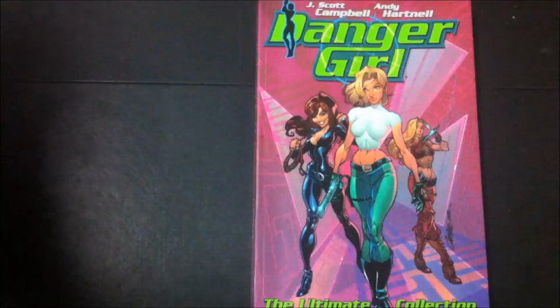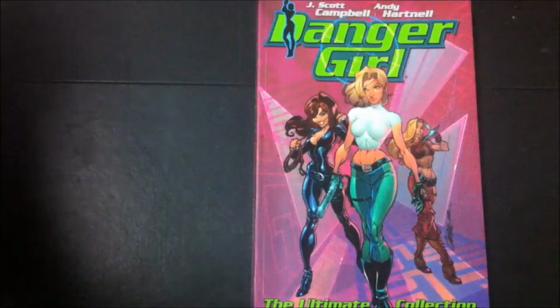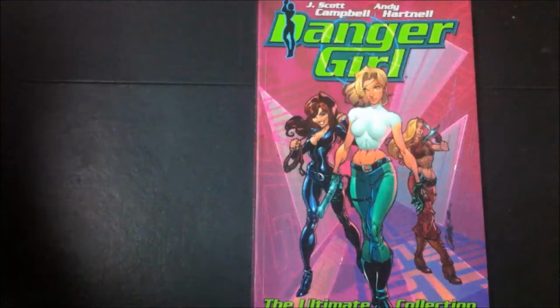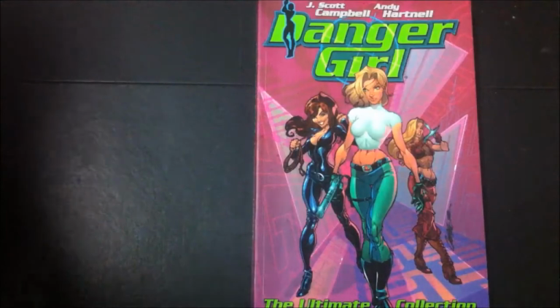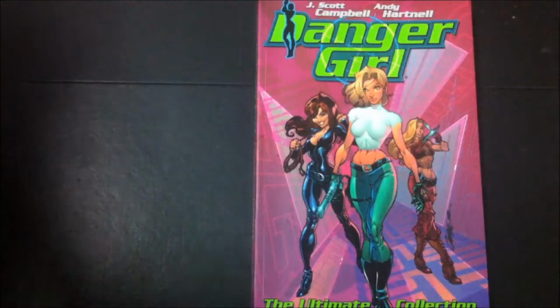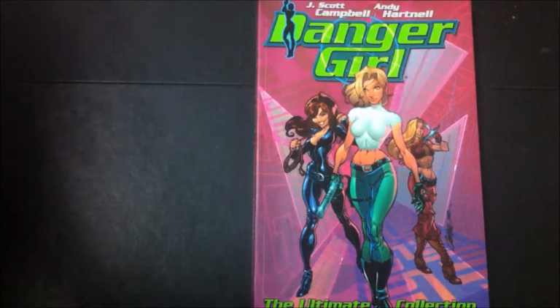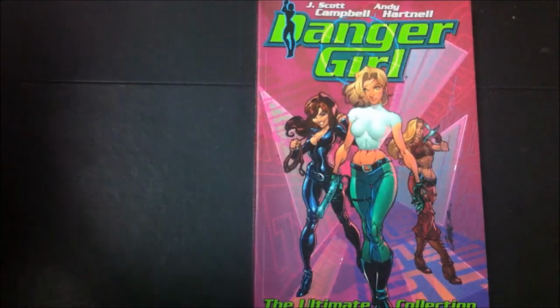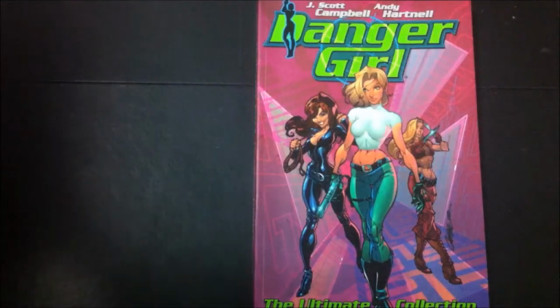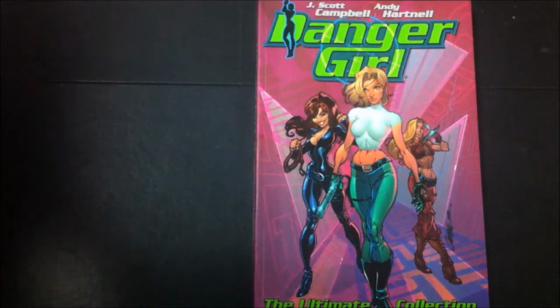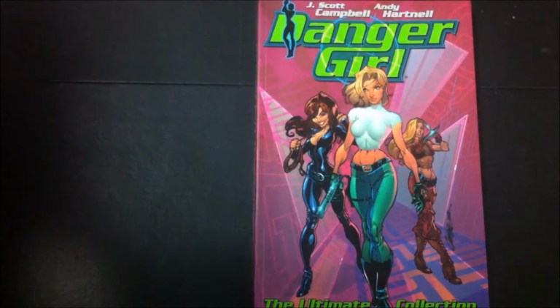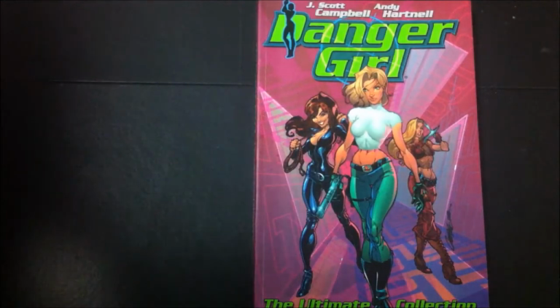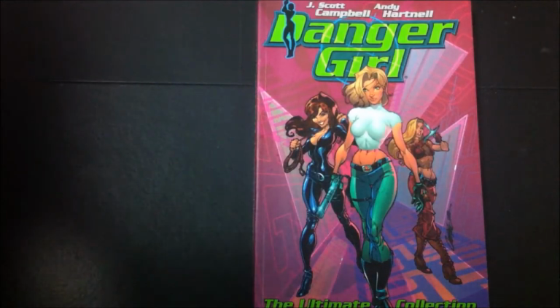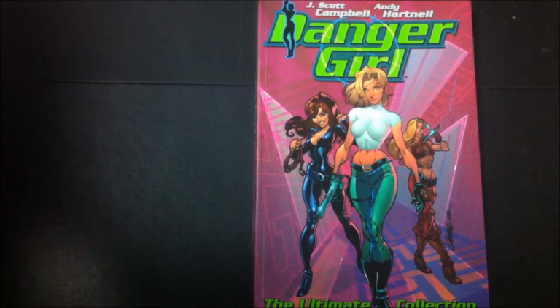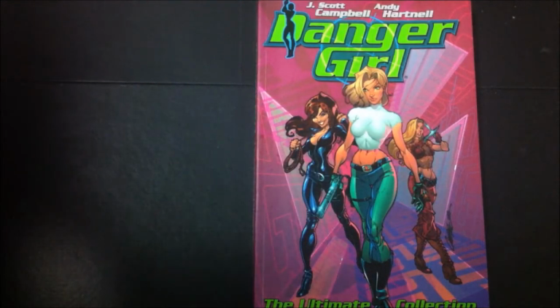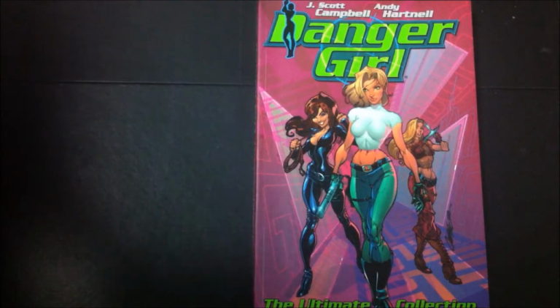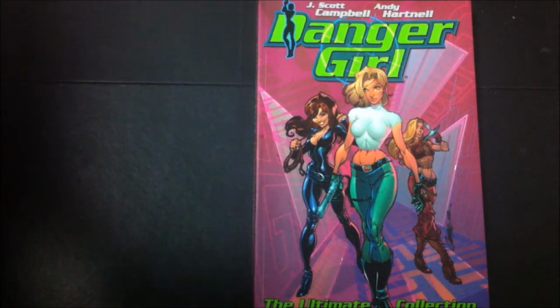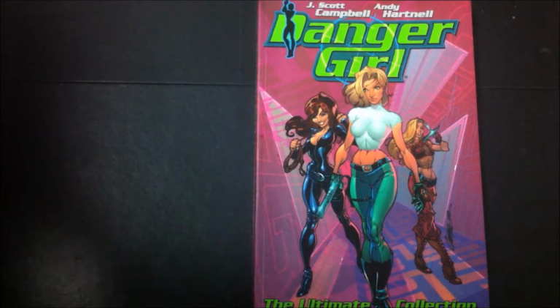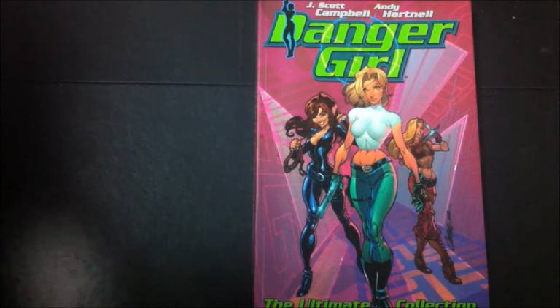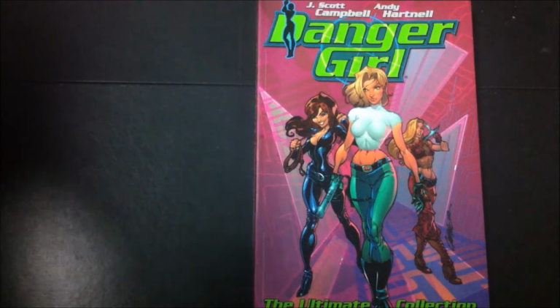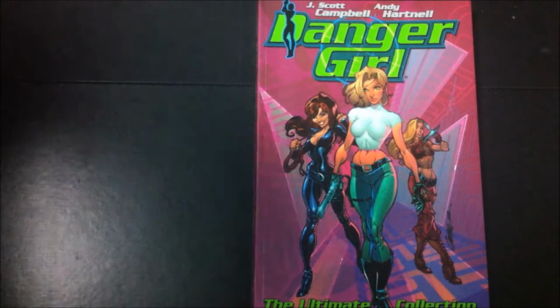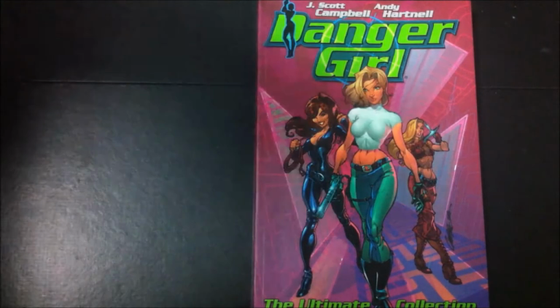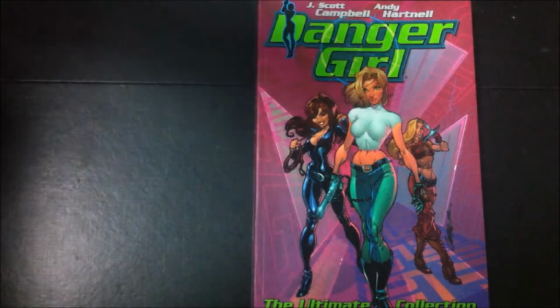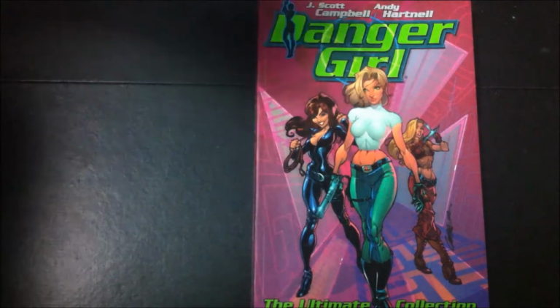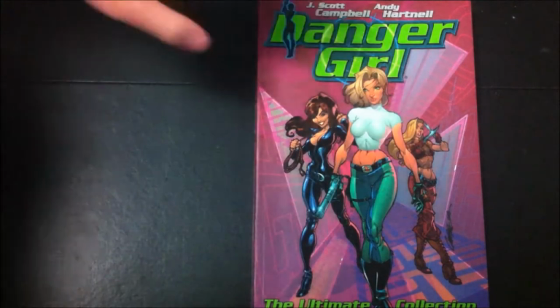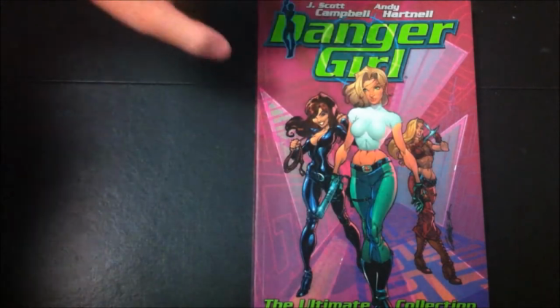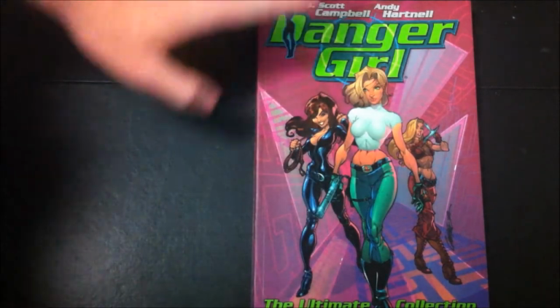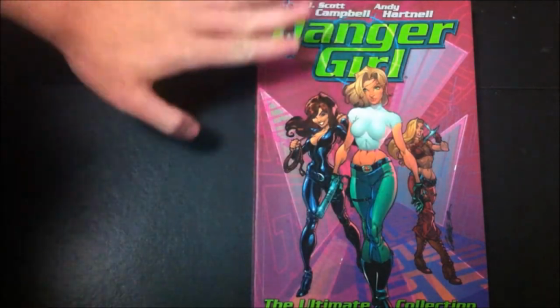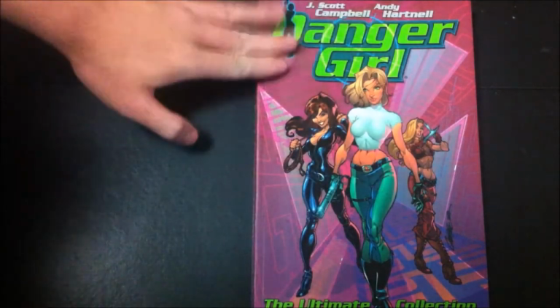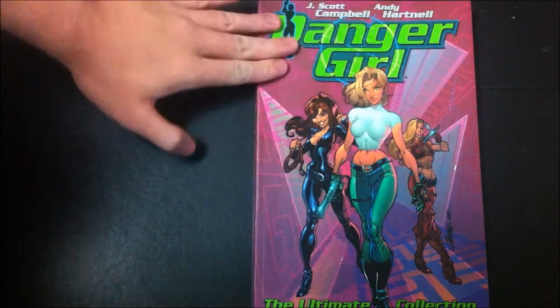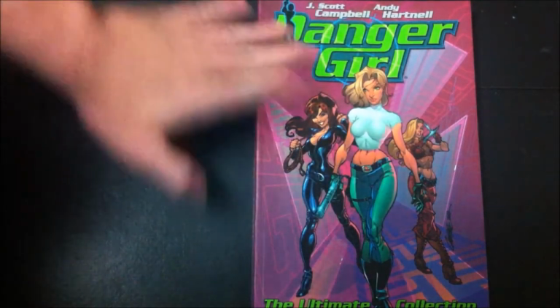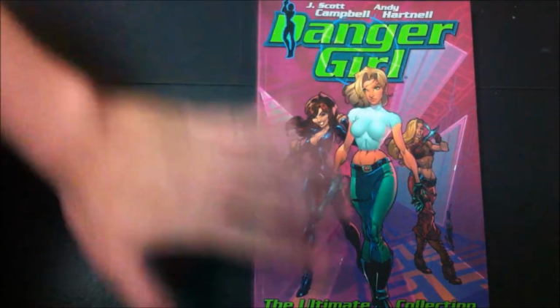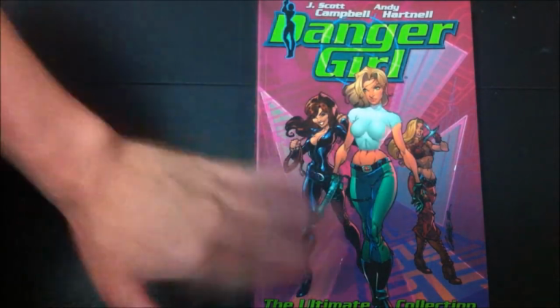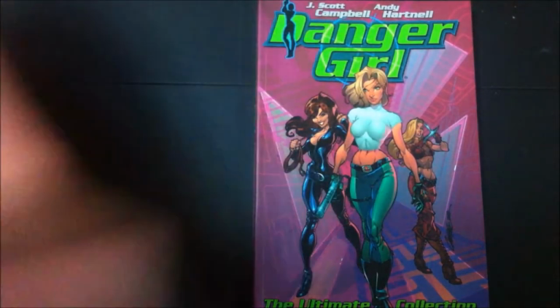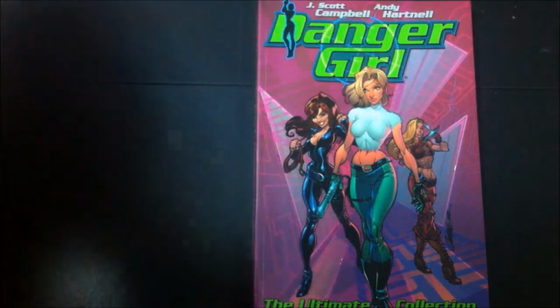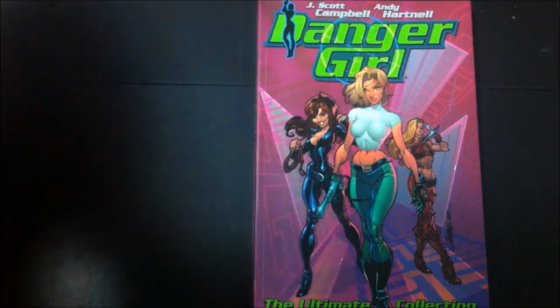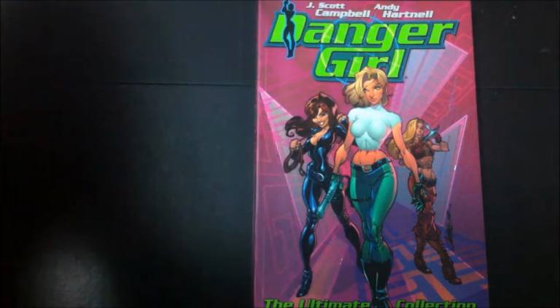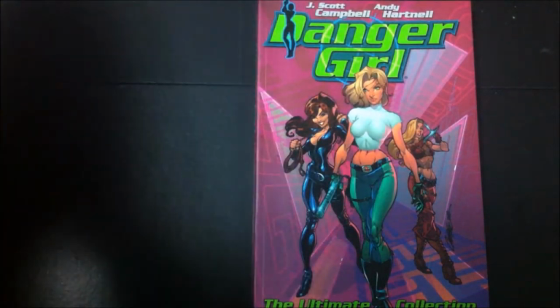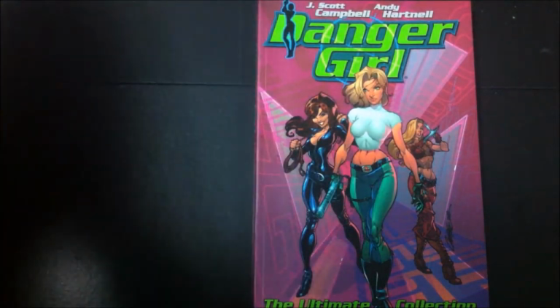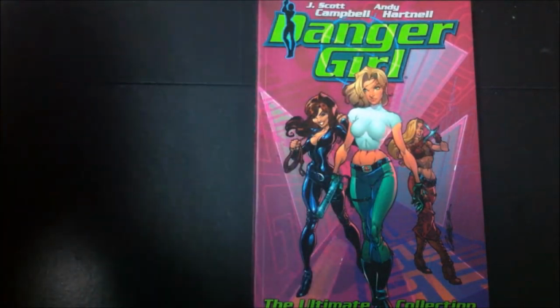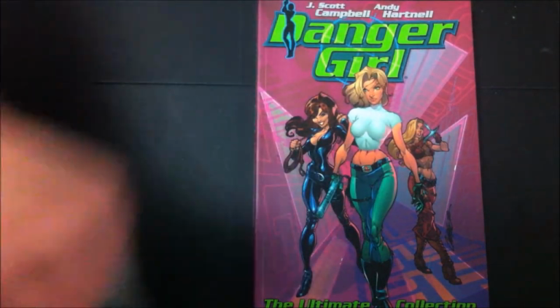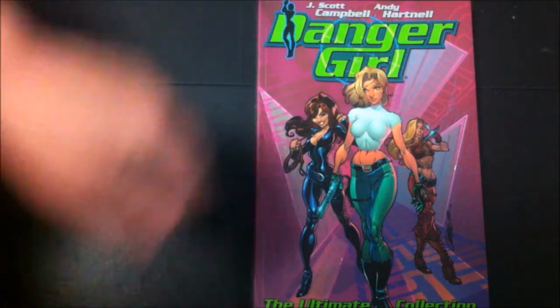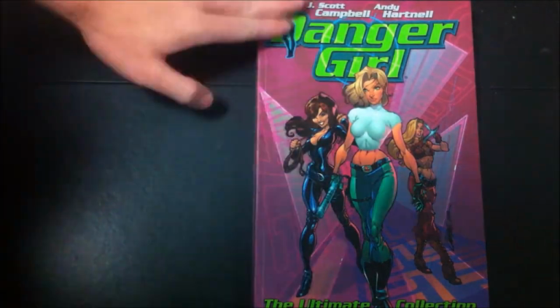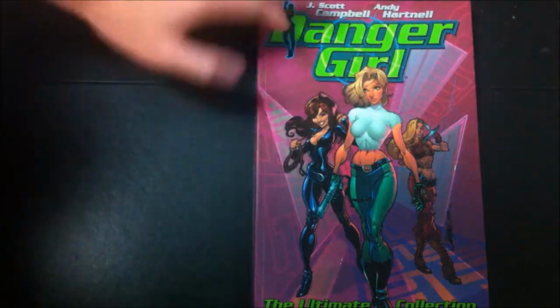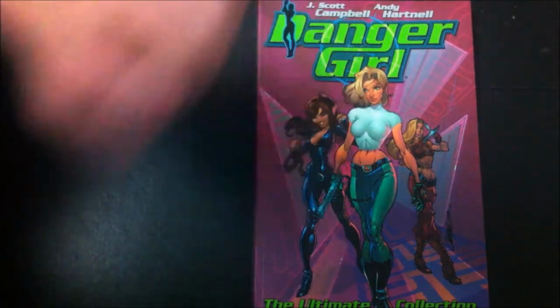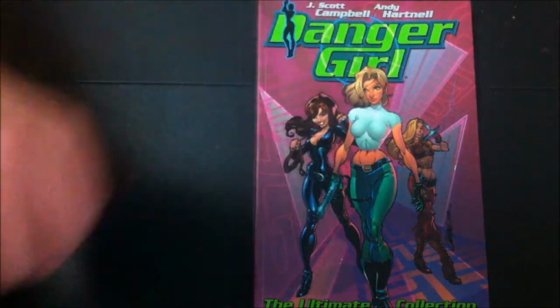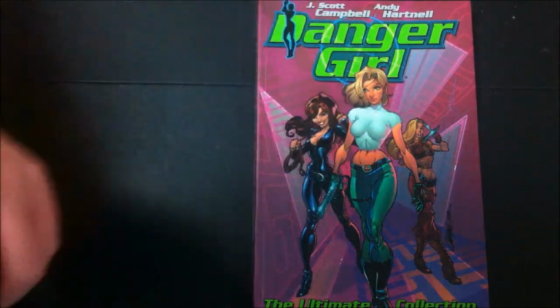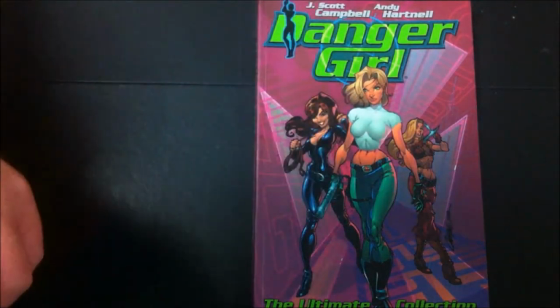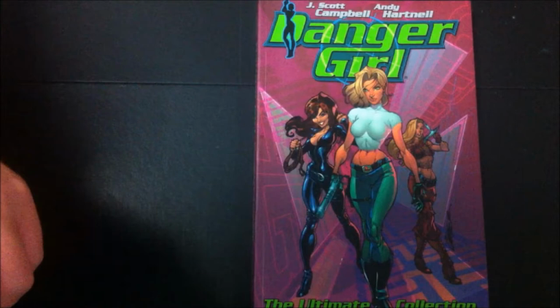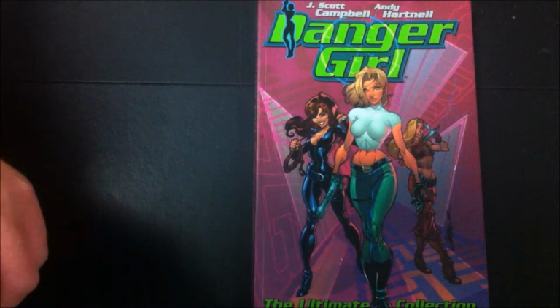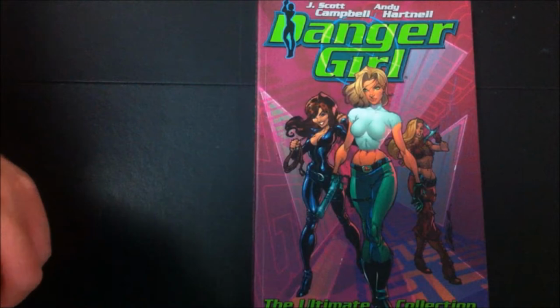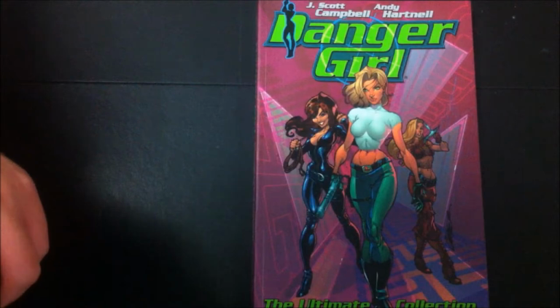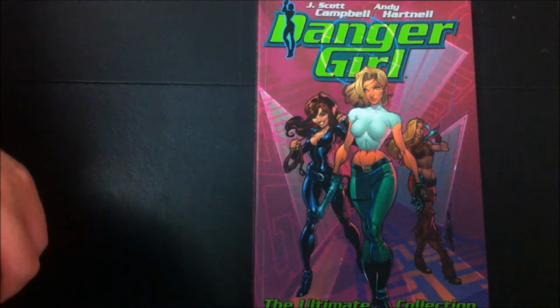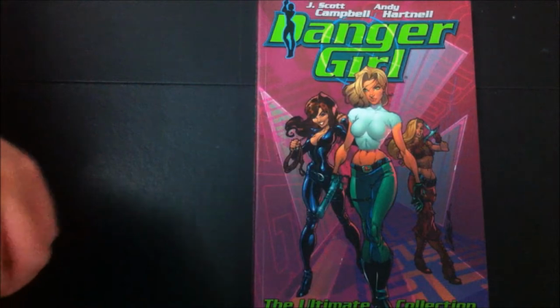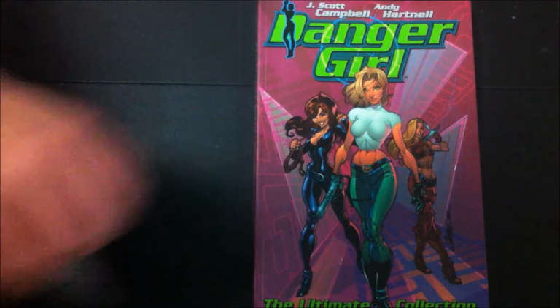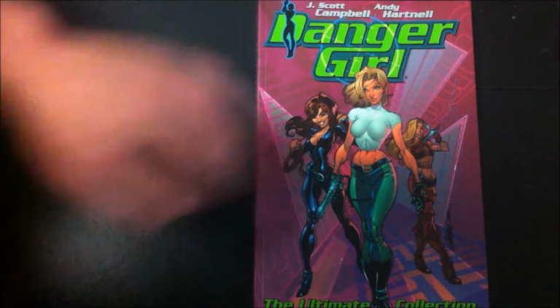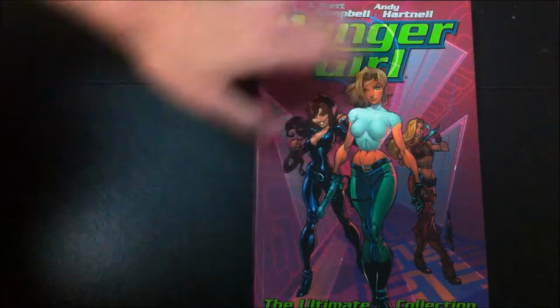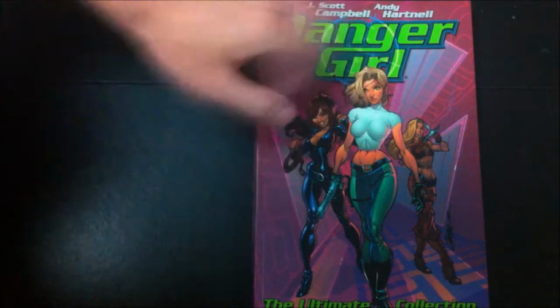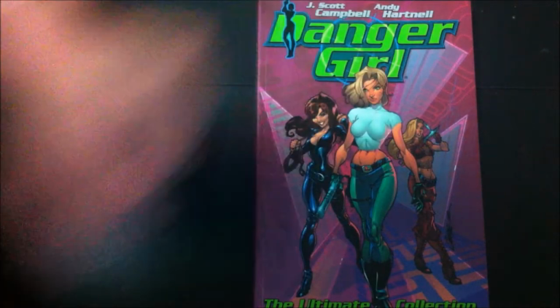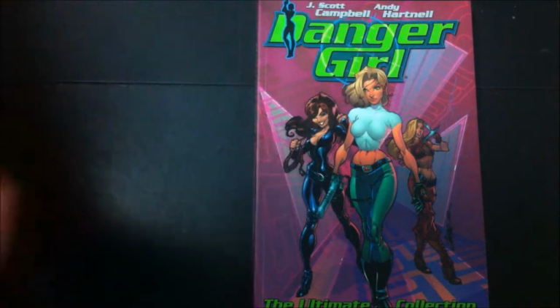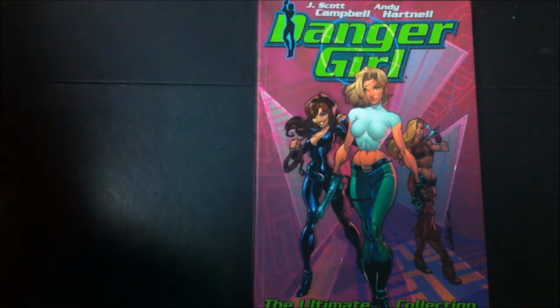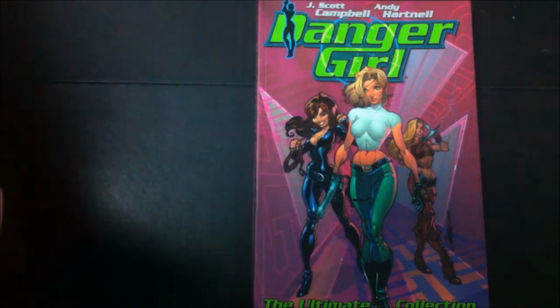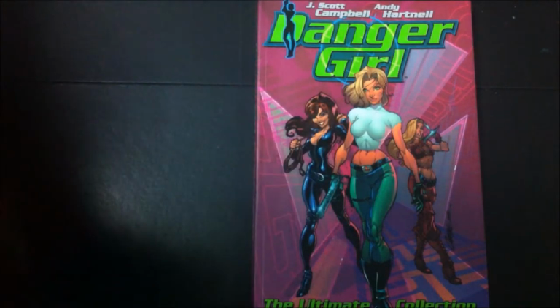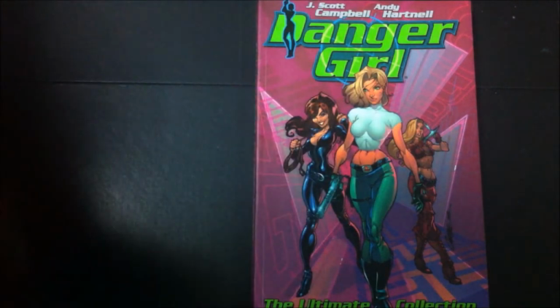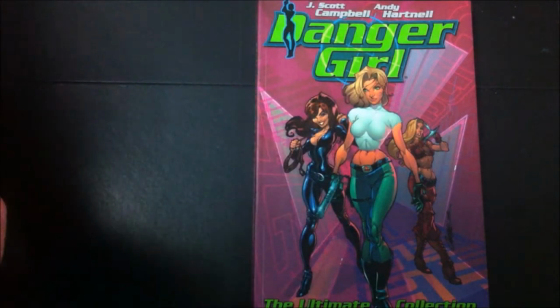Well hello guys, welcome to another review. Today we'll be talking about Danger Girl: The Ultimate Collection by J. Scott Campbell and Andy Hartnell.